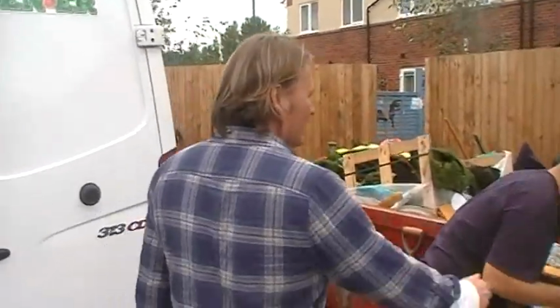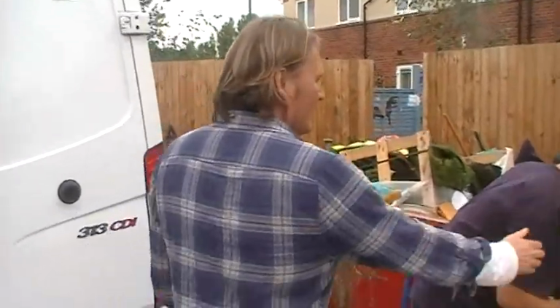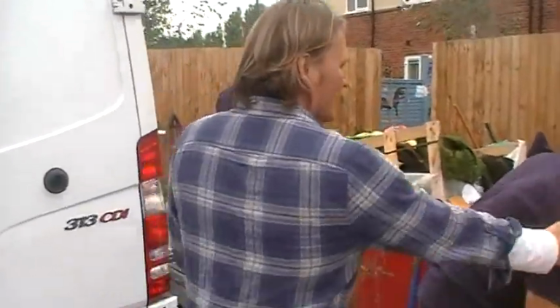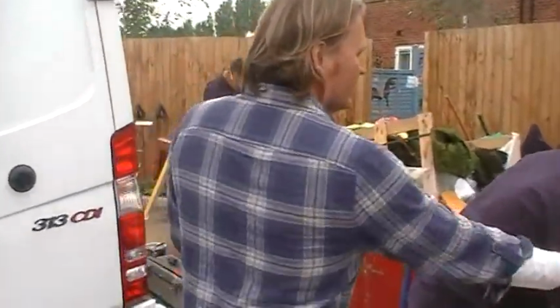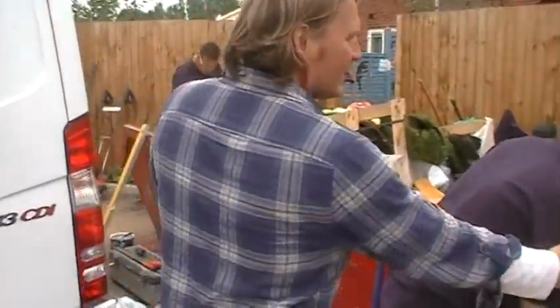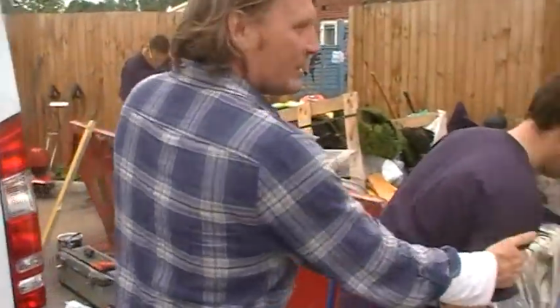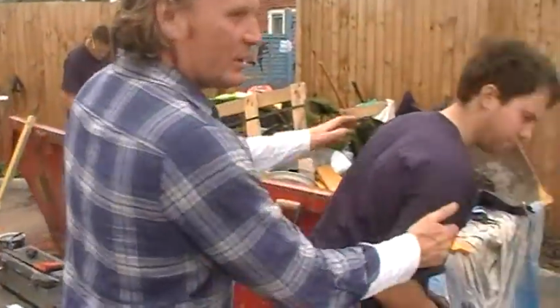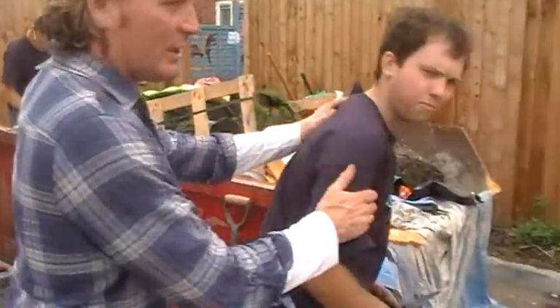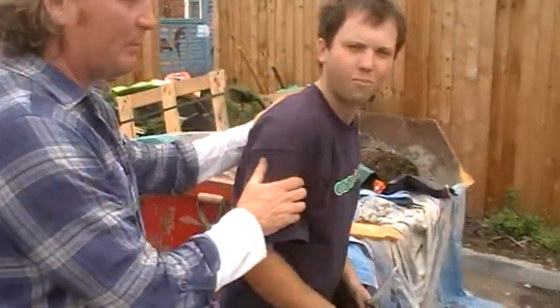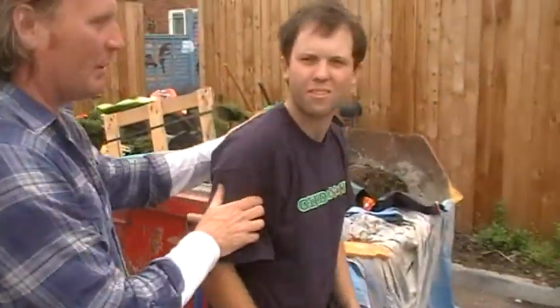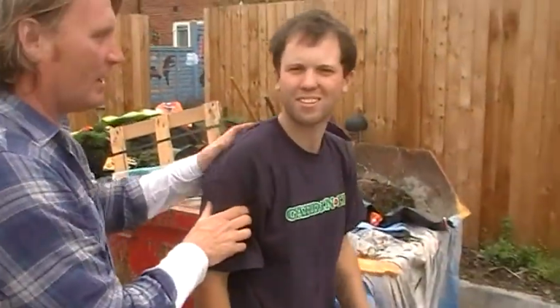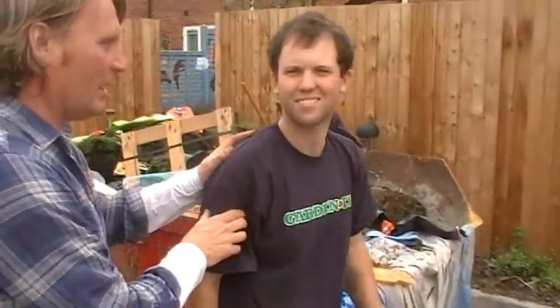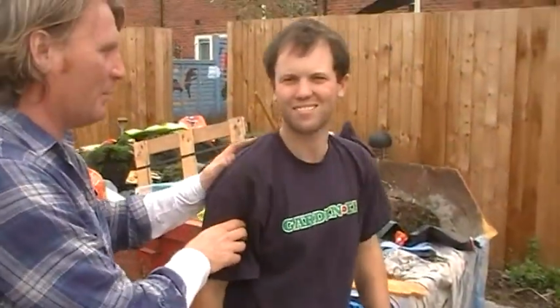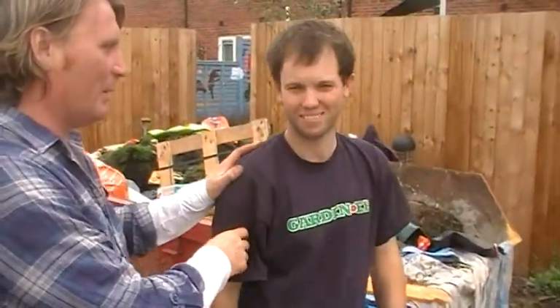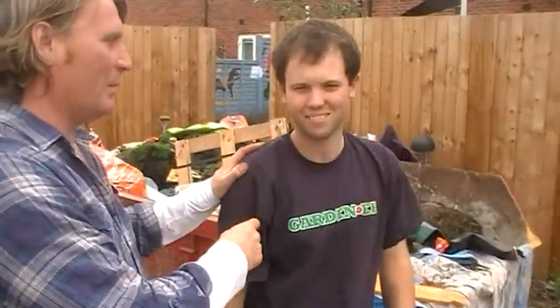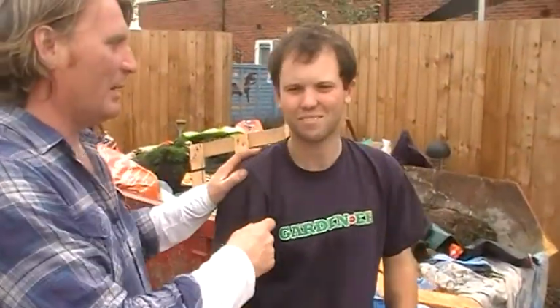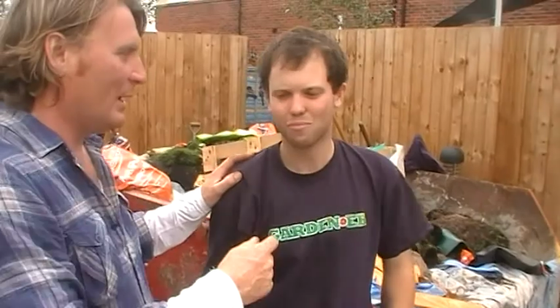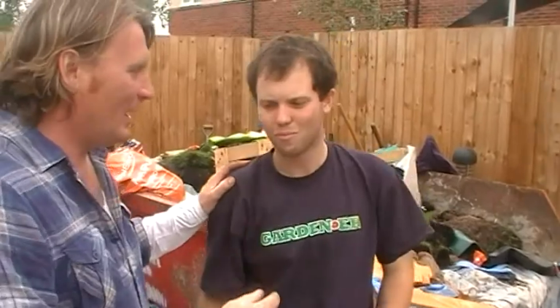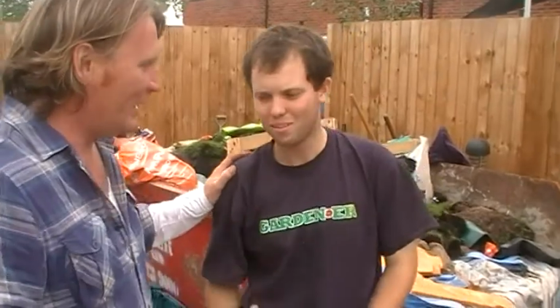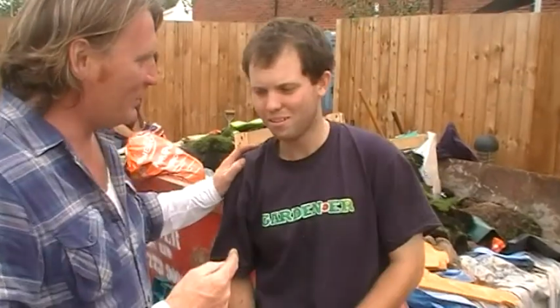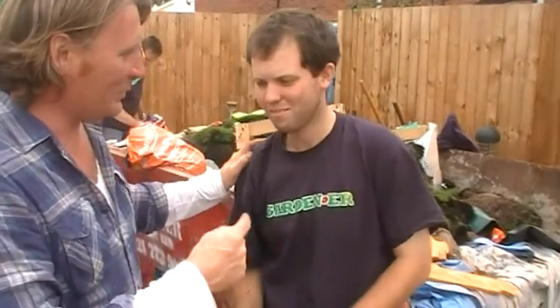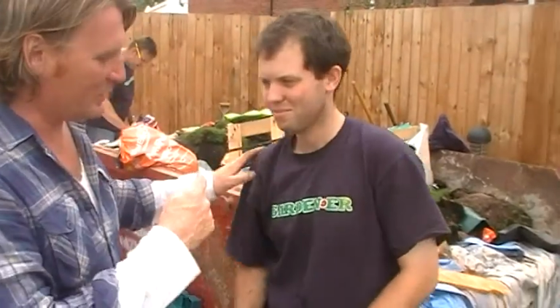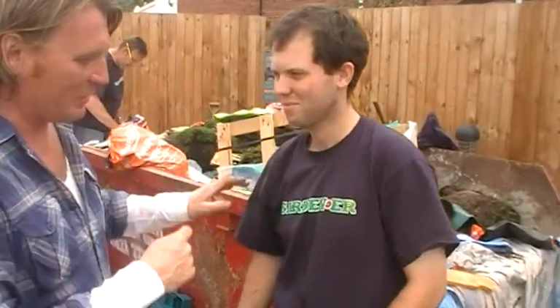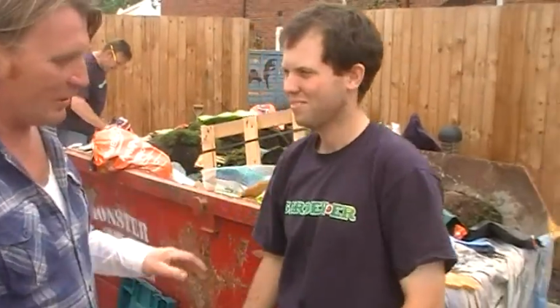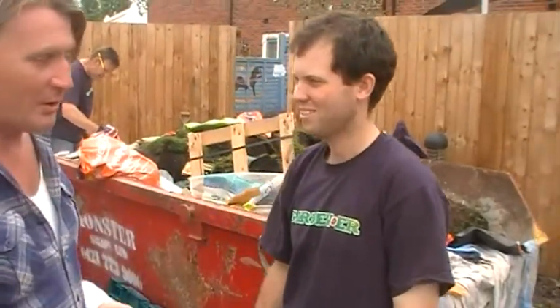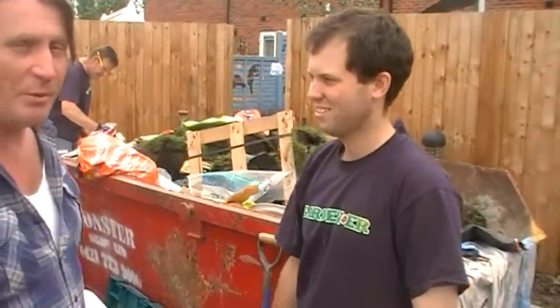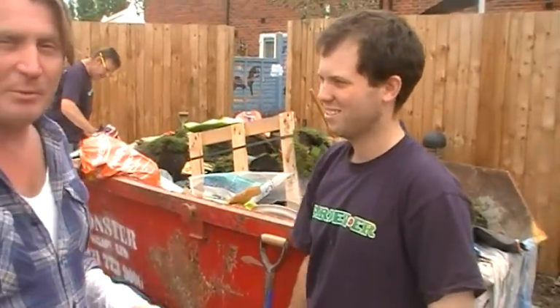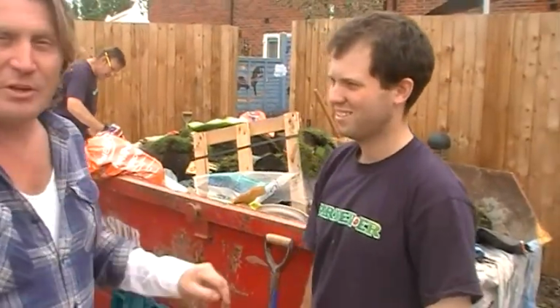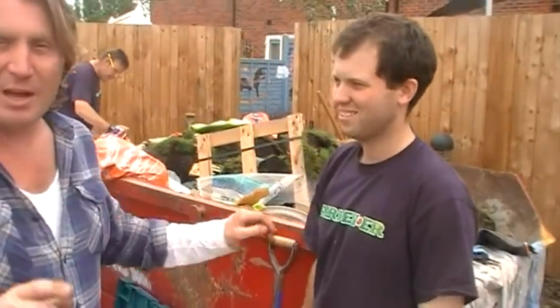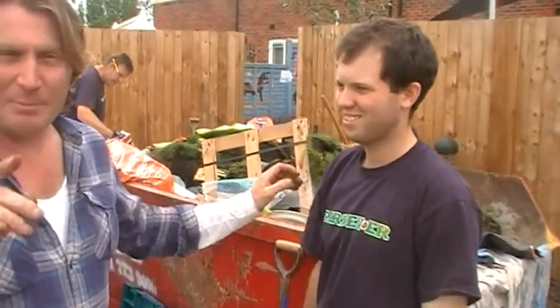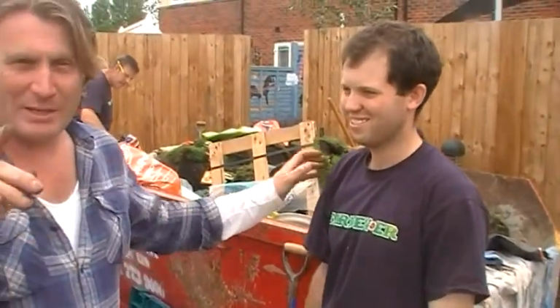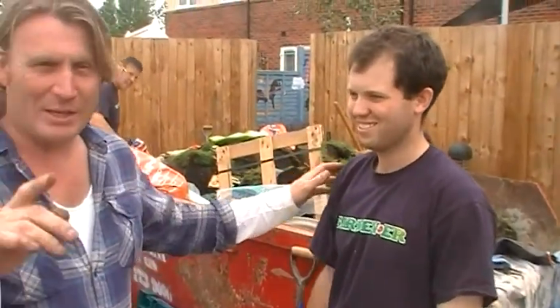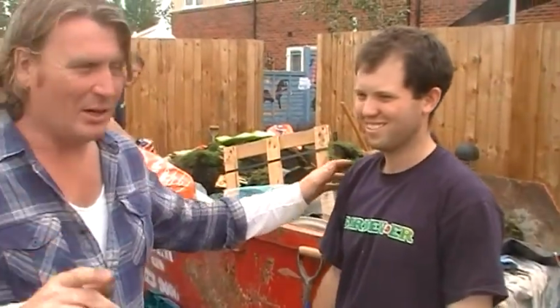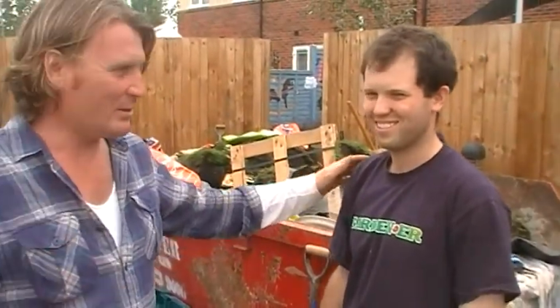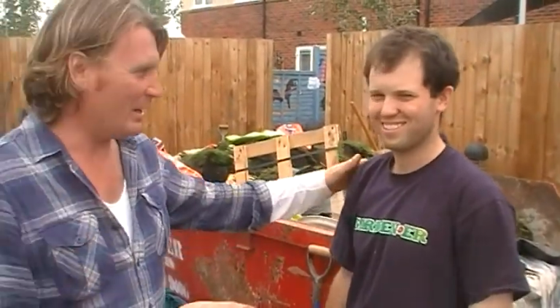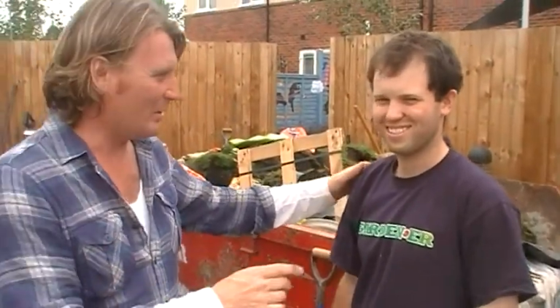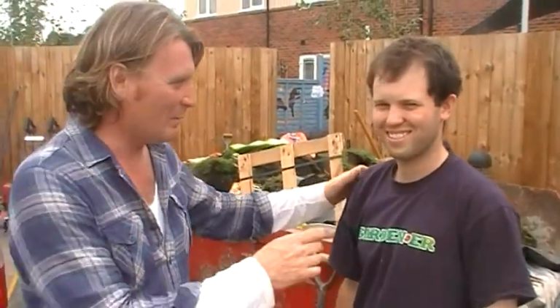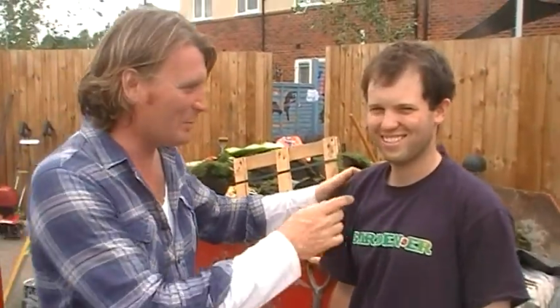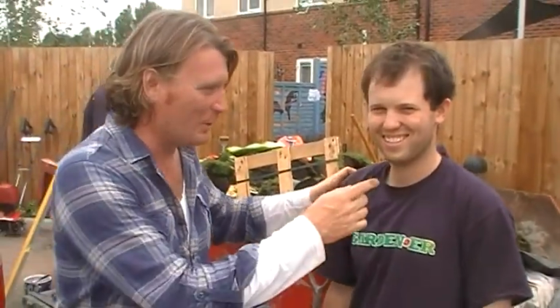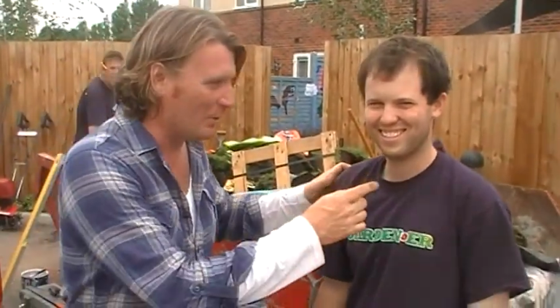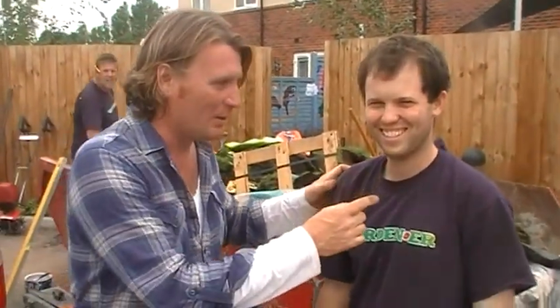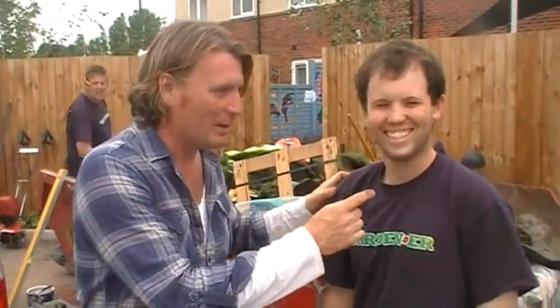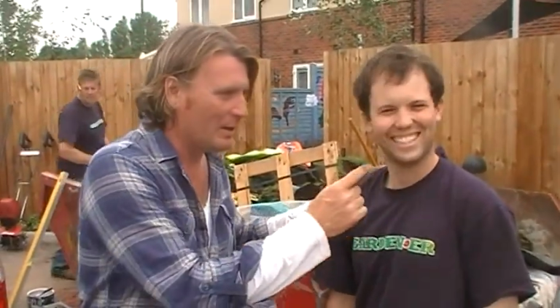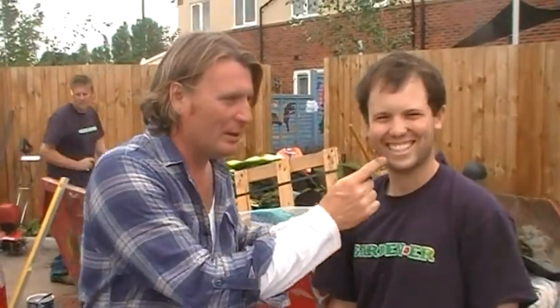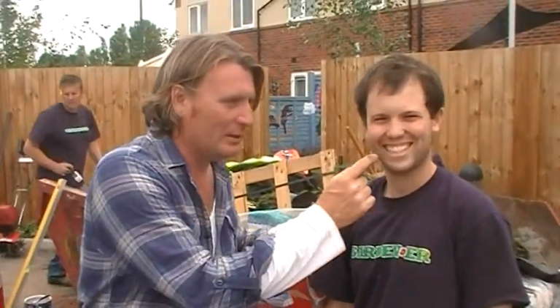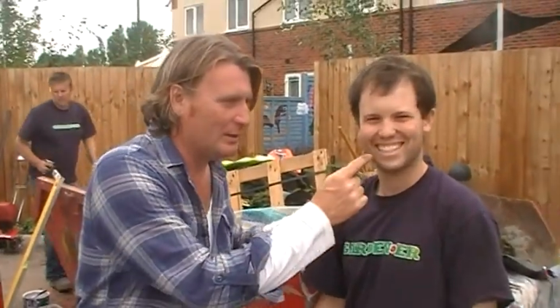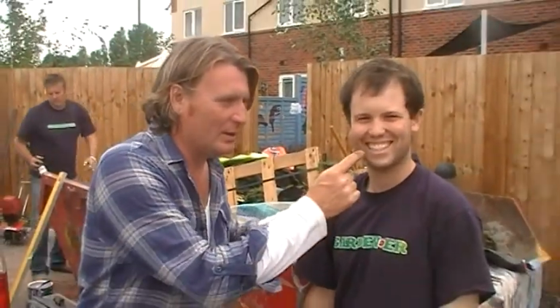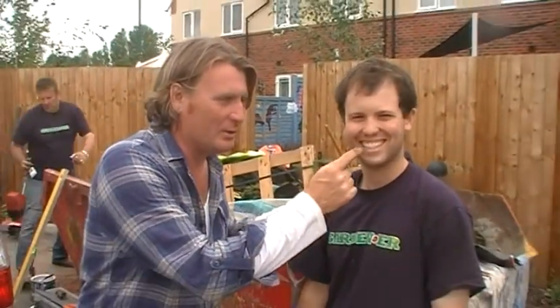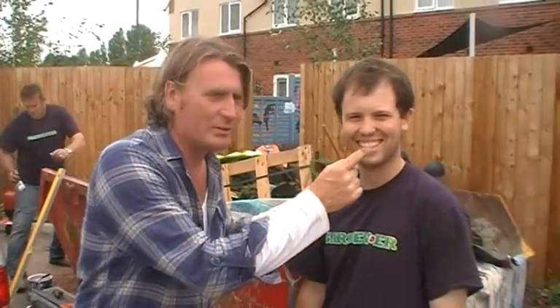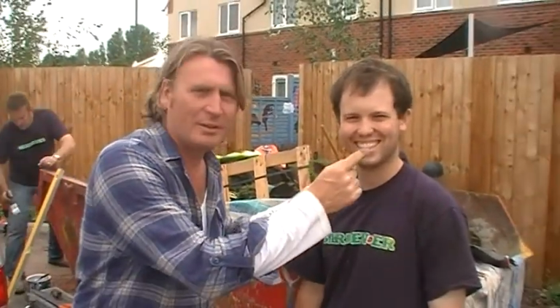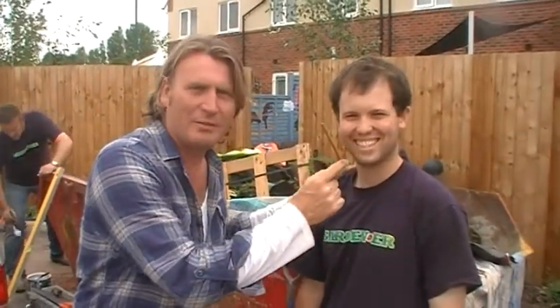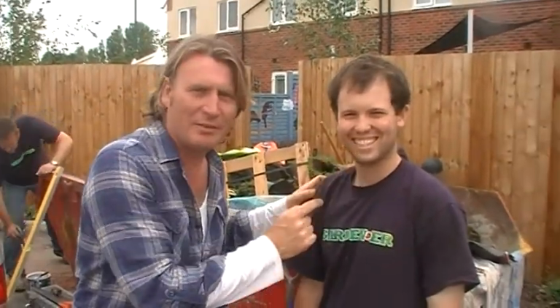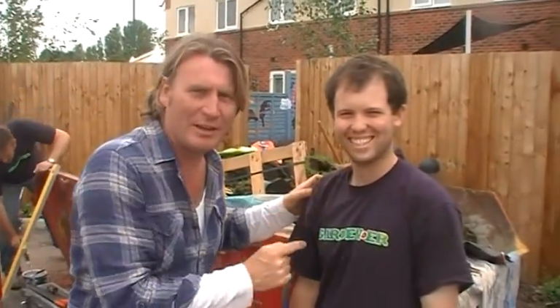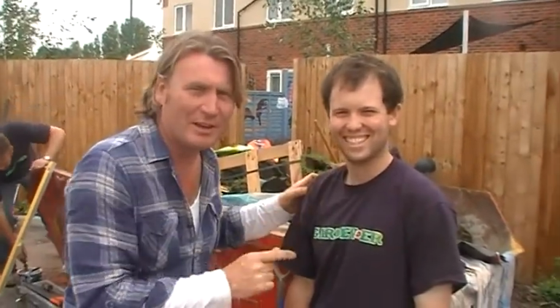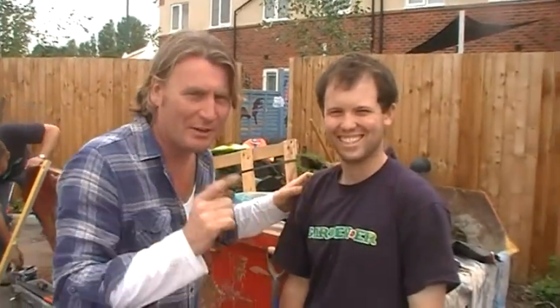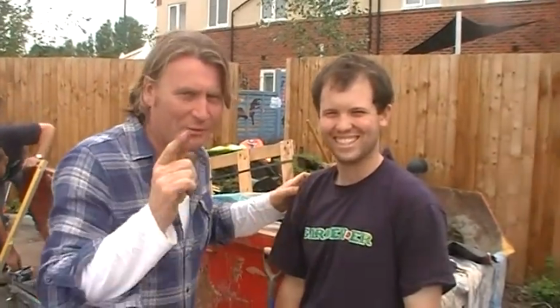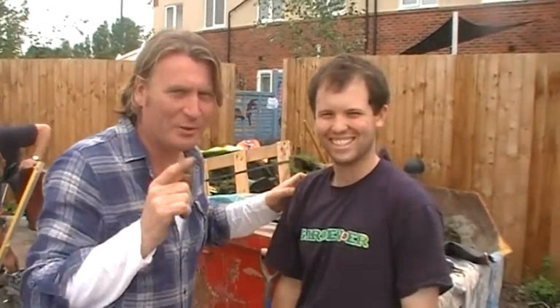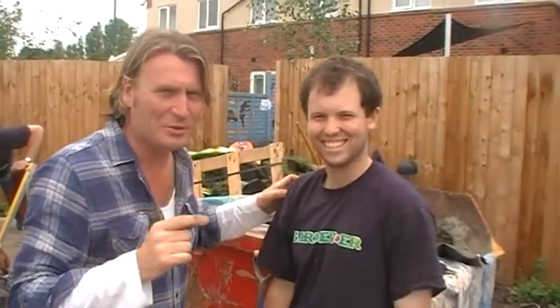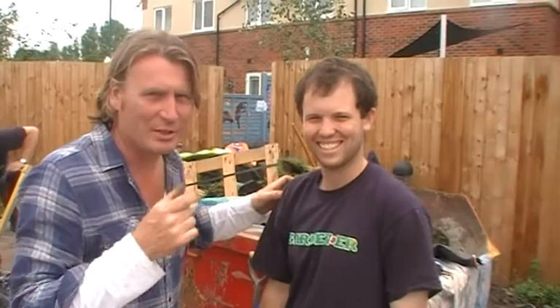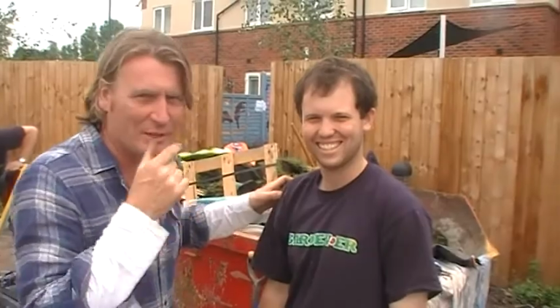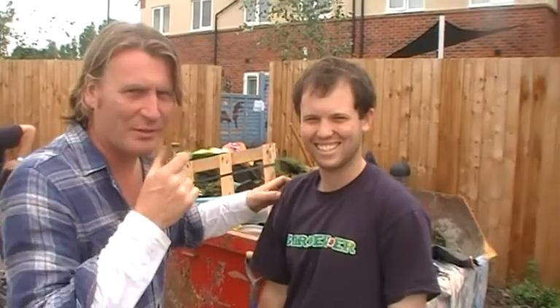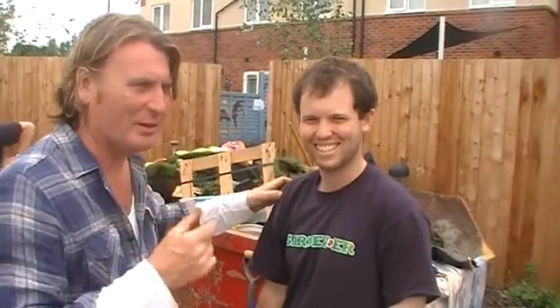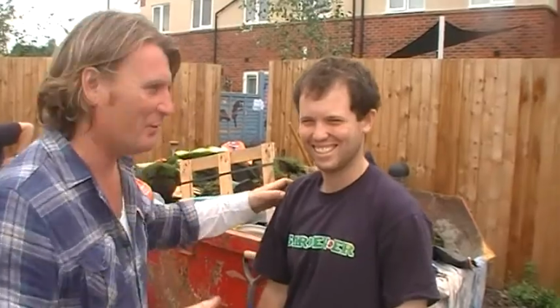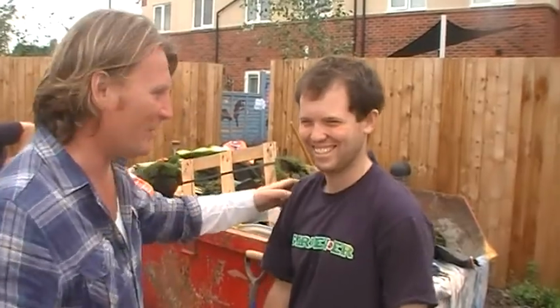And this cheeky monkey, Will, he's always doing a load of rubbish. I bet you can't tell. Give him a smile. Those are, in fact, false teeth at the front.